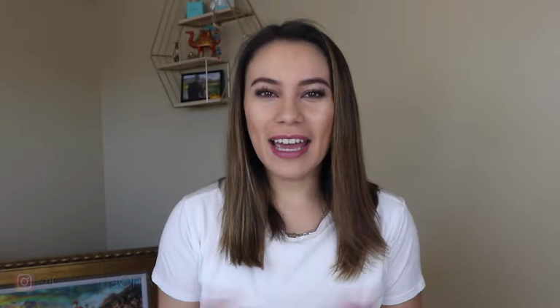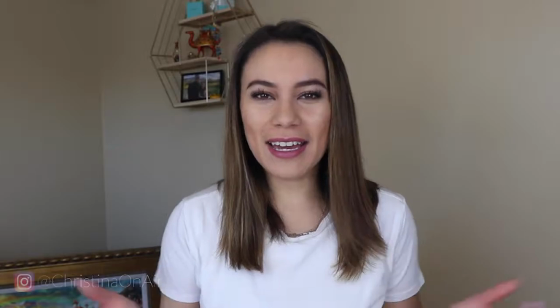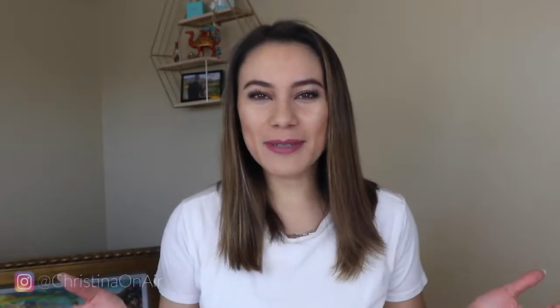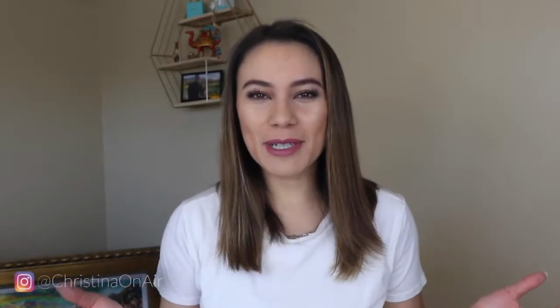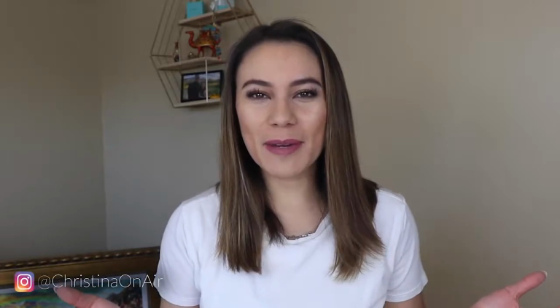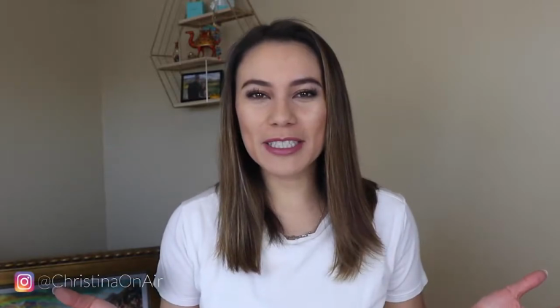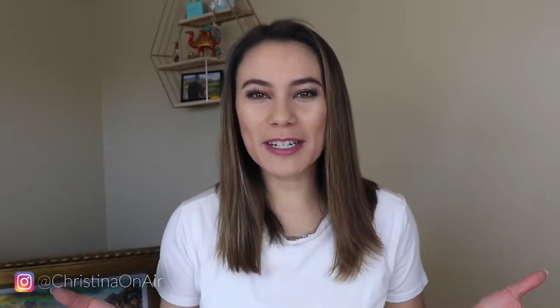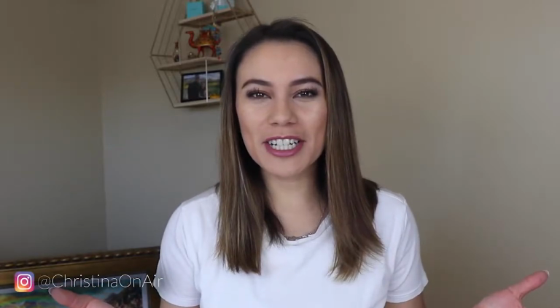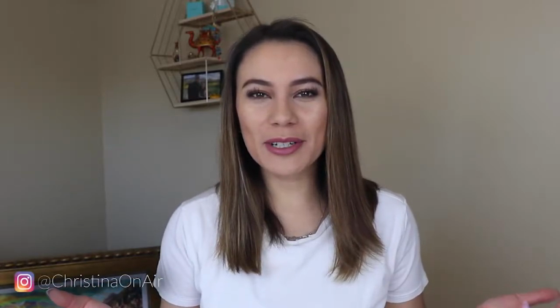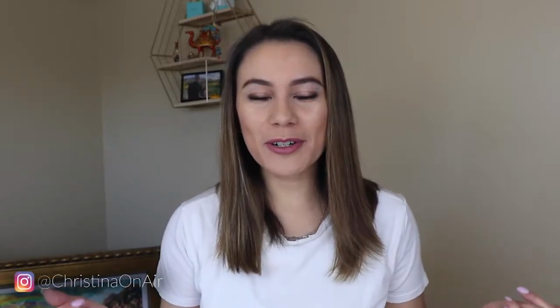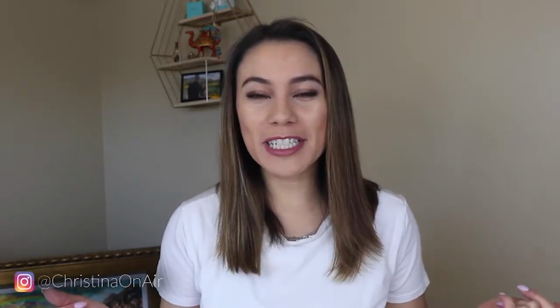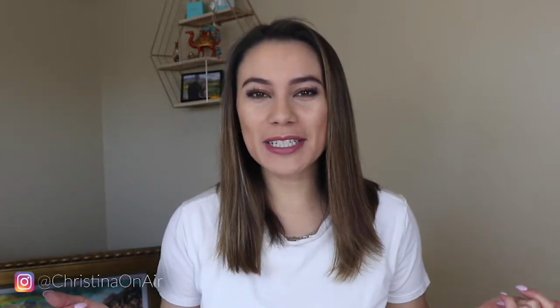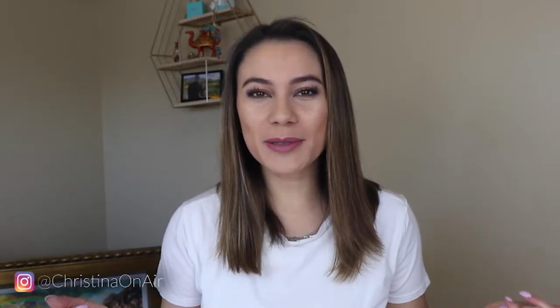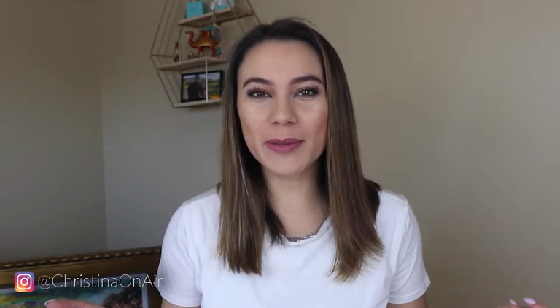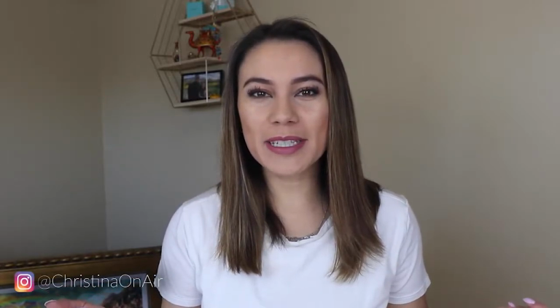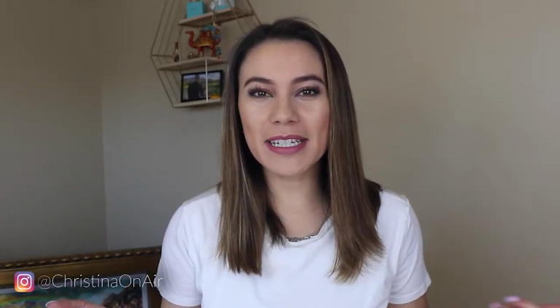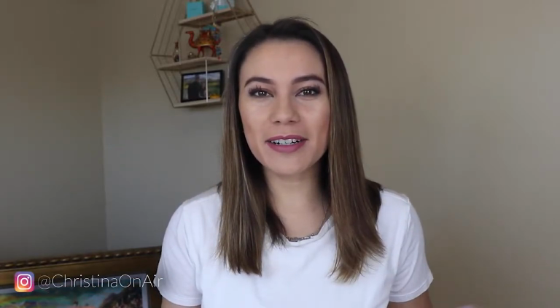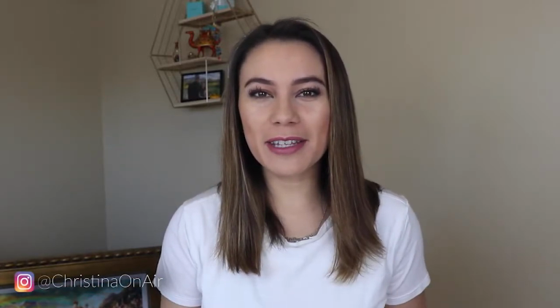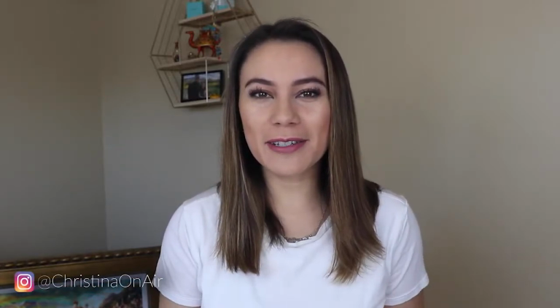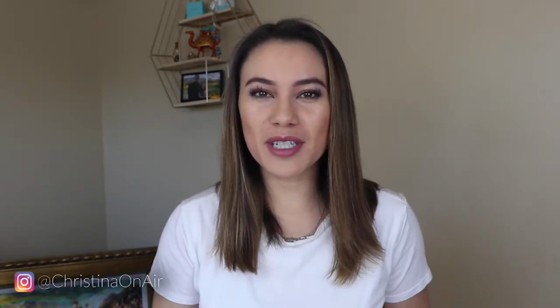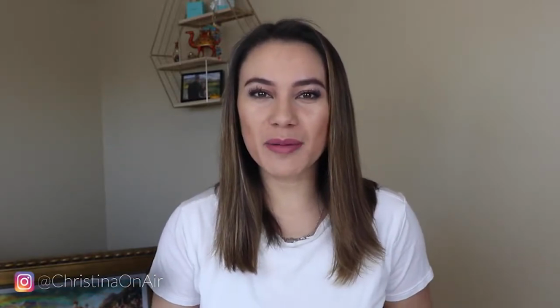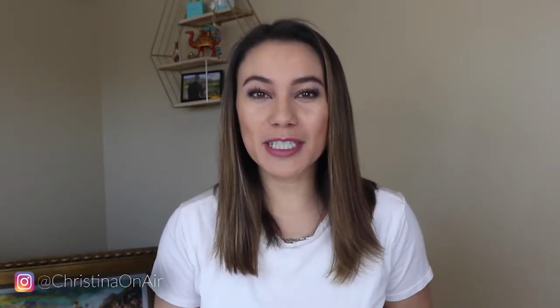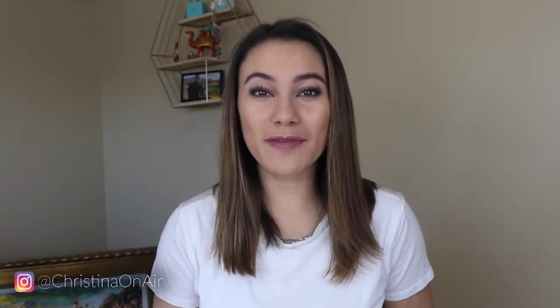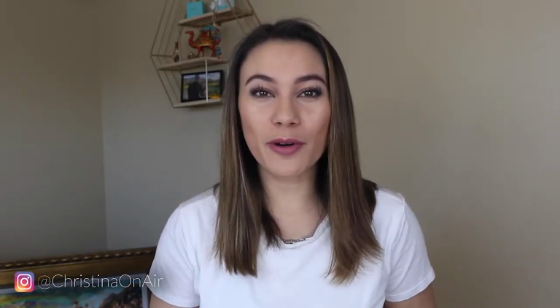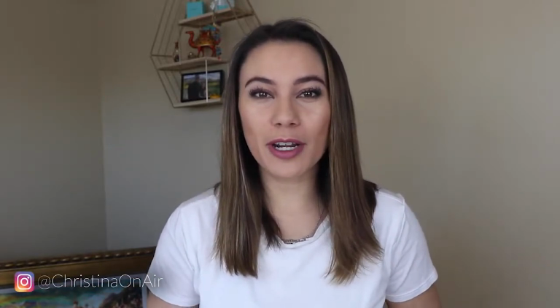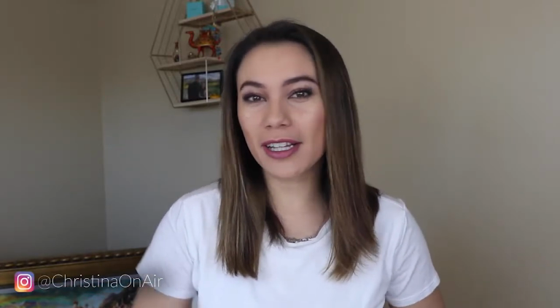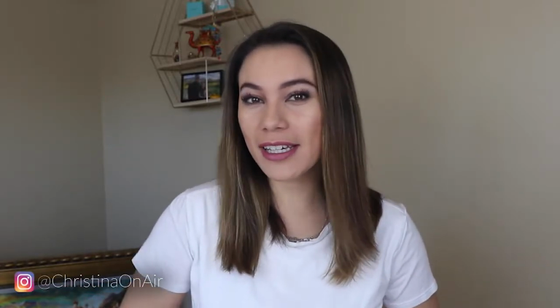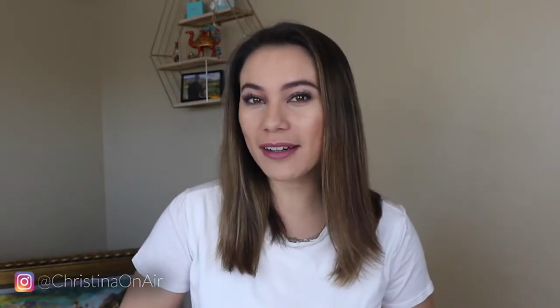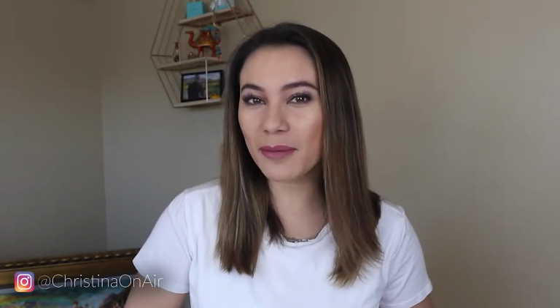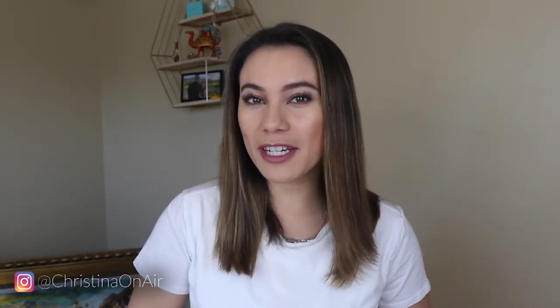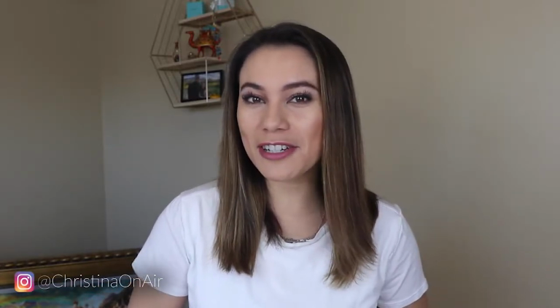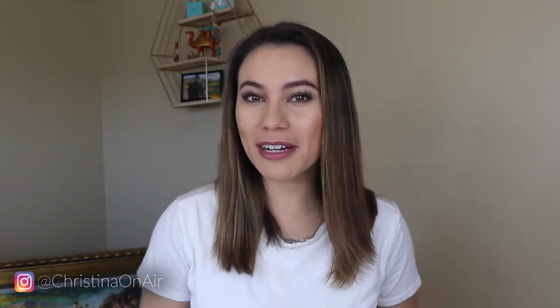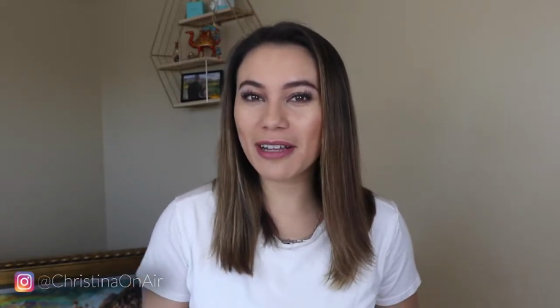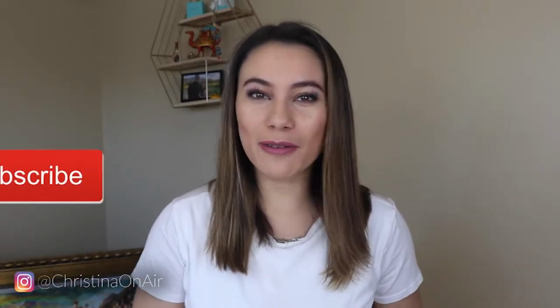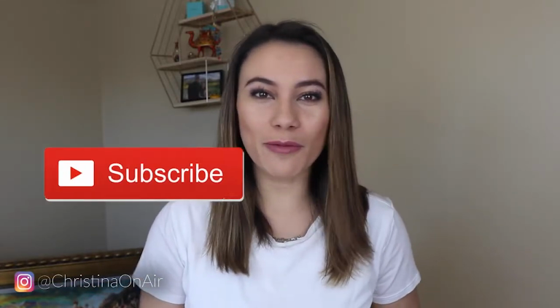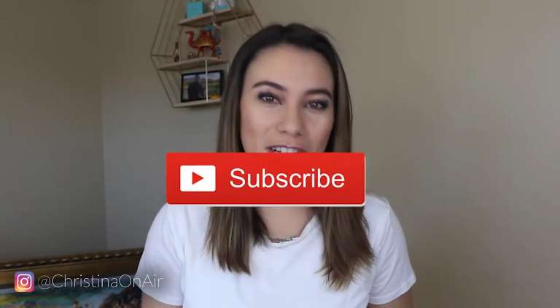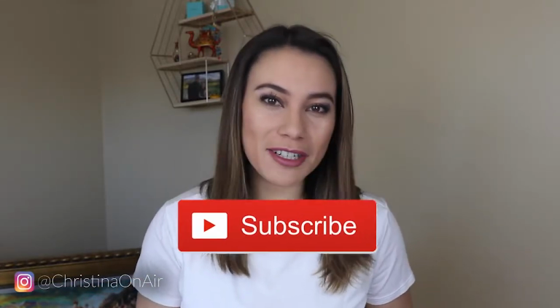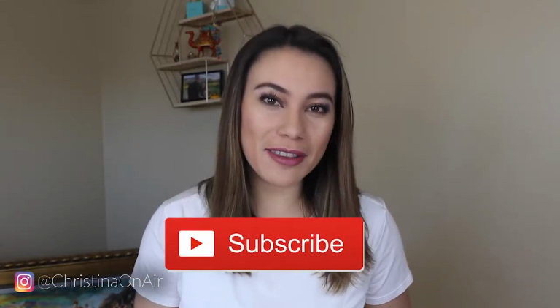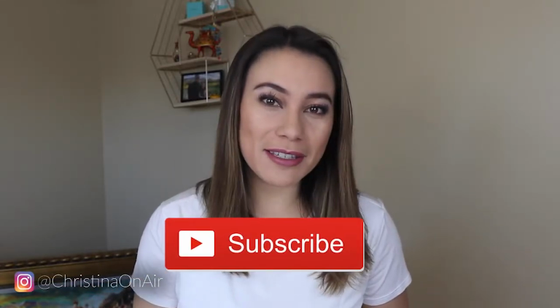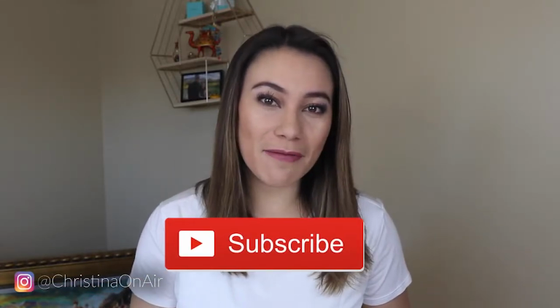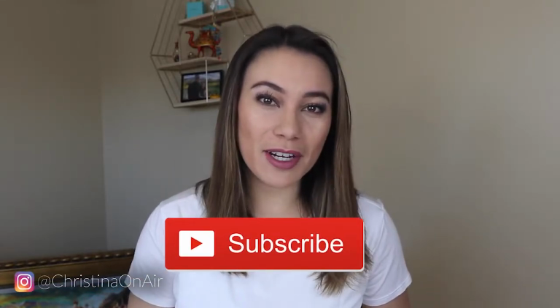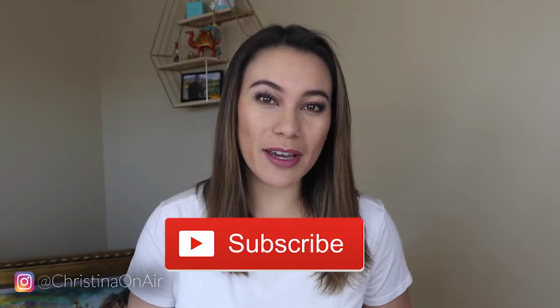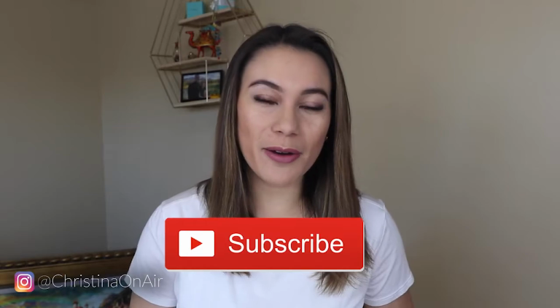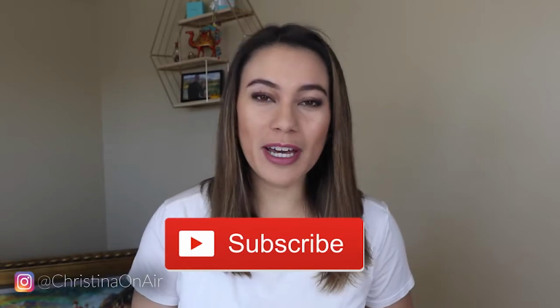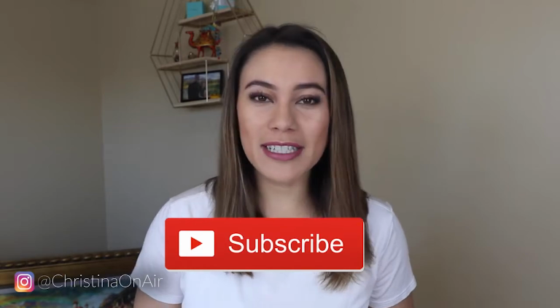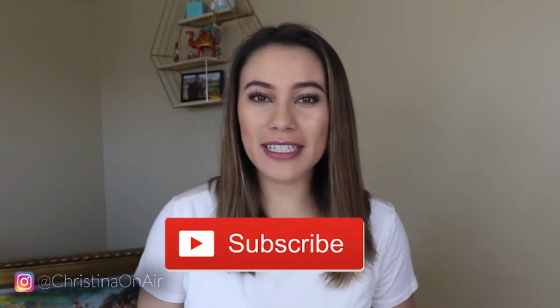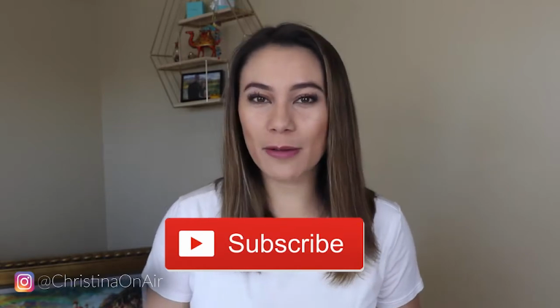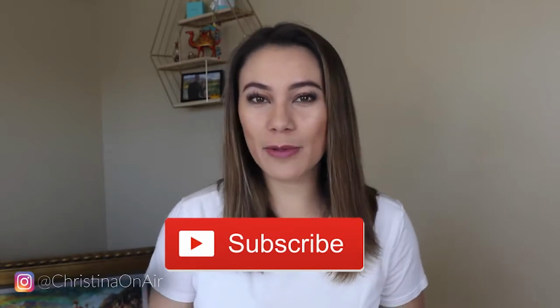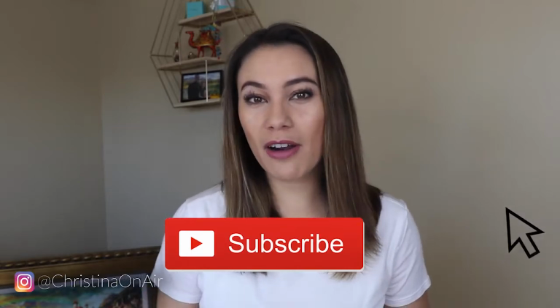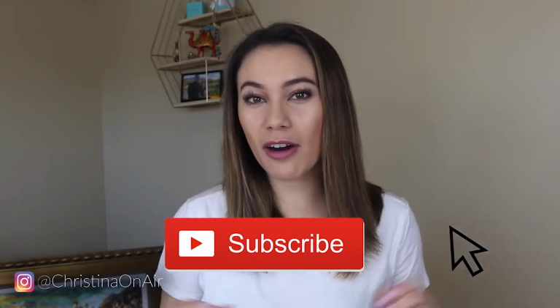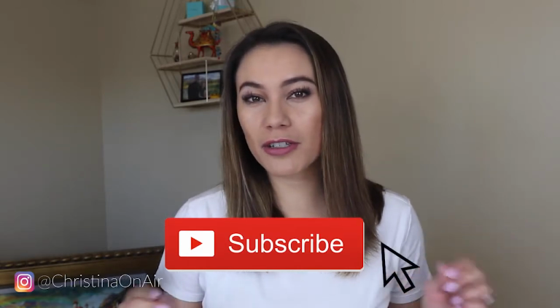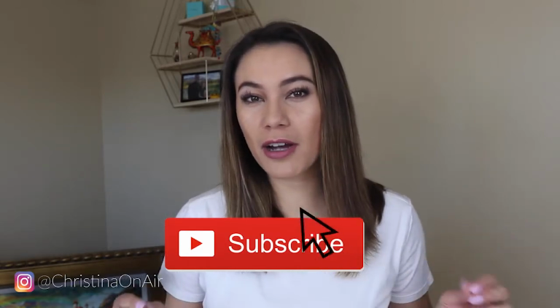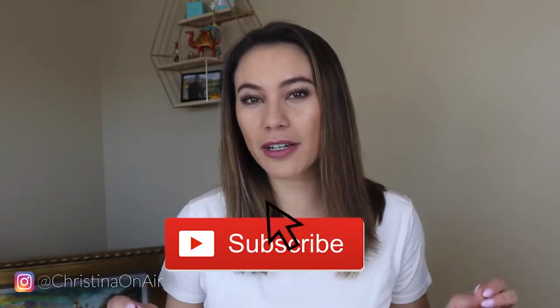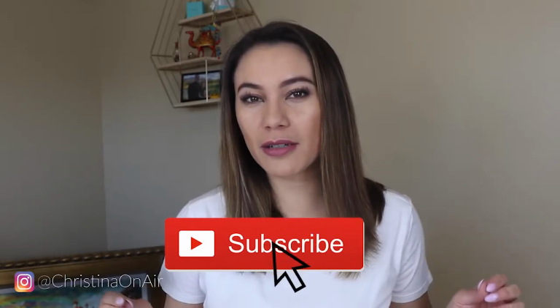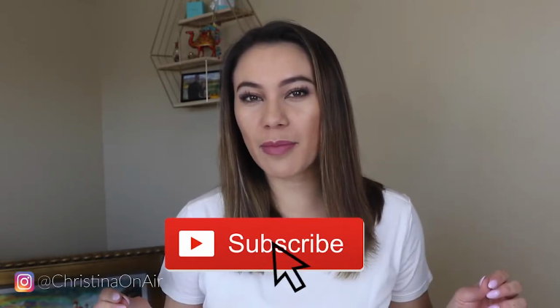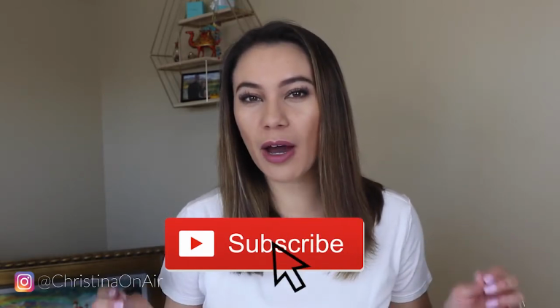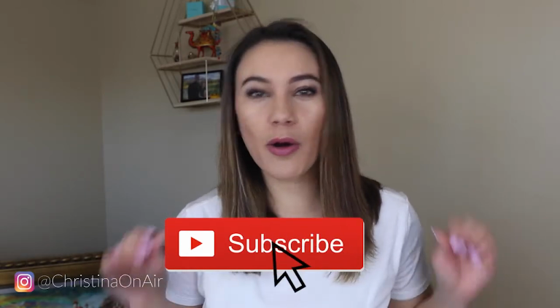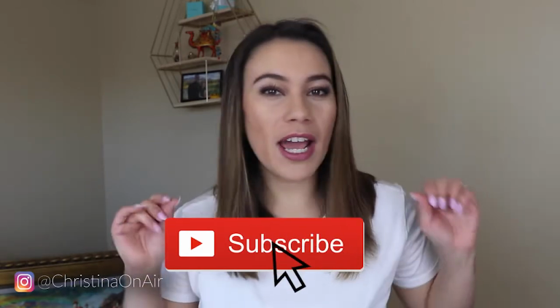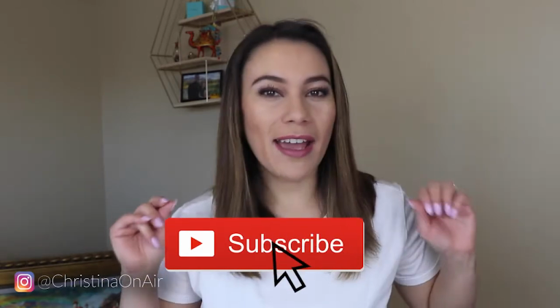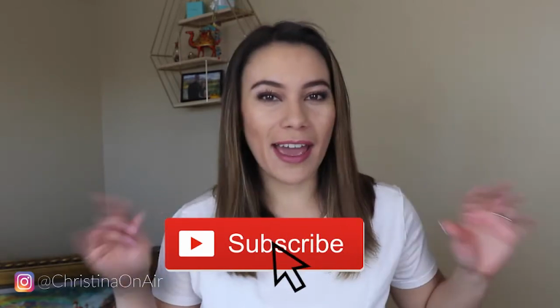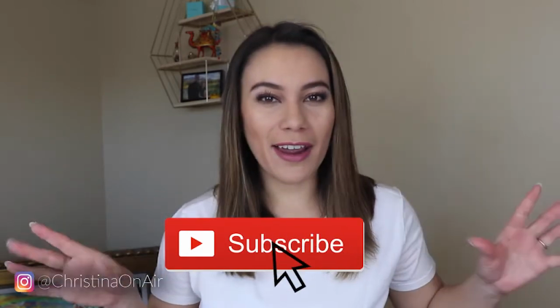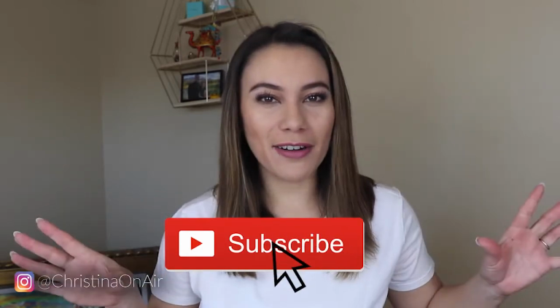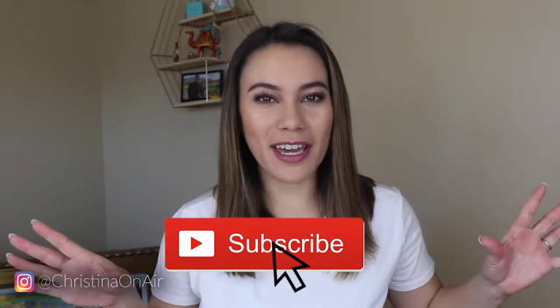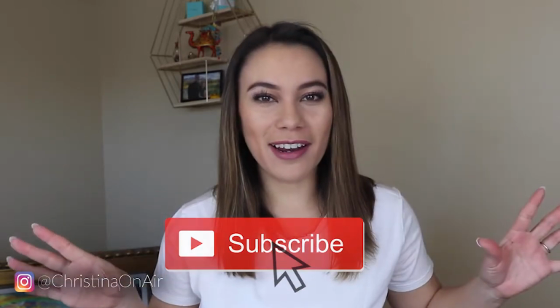Hey guys, welcome back to my channel. Kristina Dewdowitz here. Thank you so much for clicking on my channel and watching this video. Today we are talking about hair care.